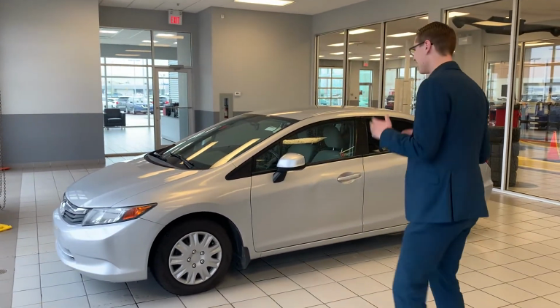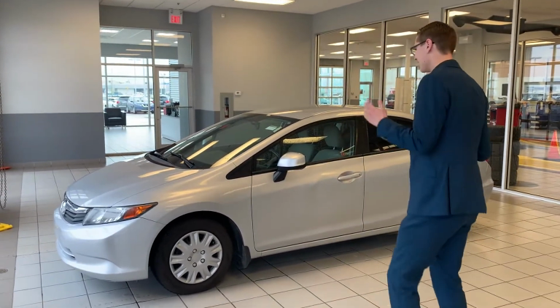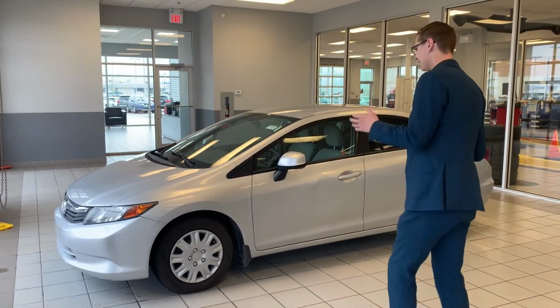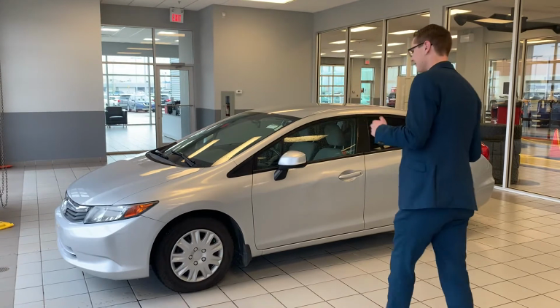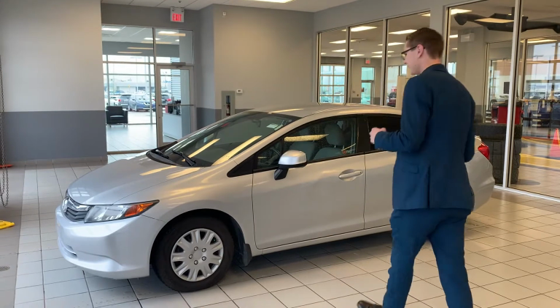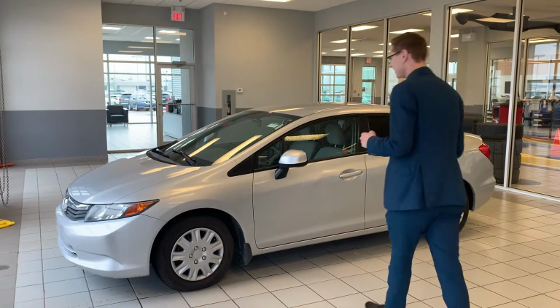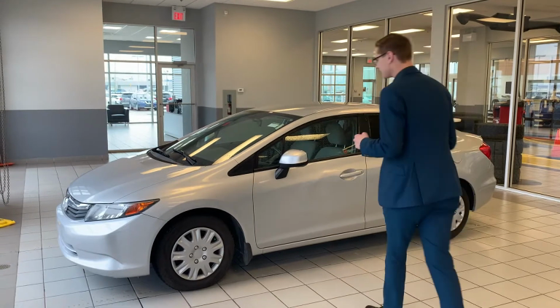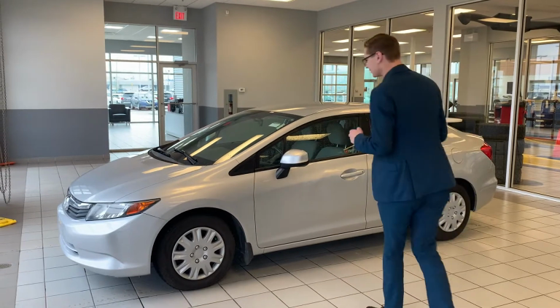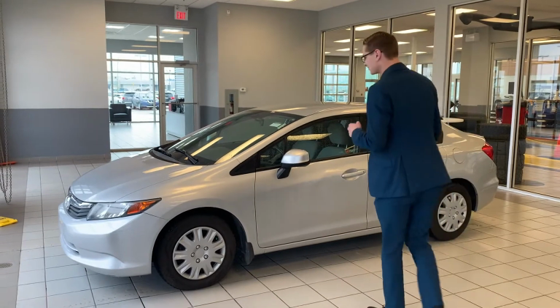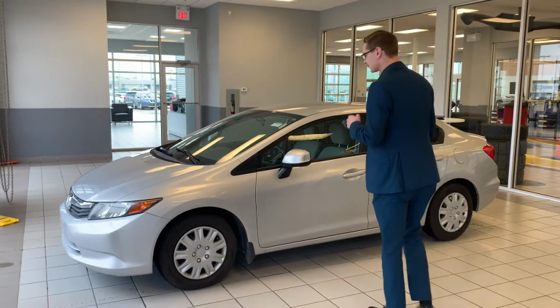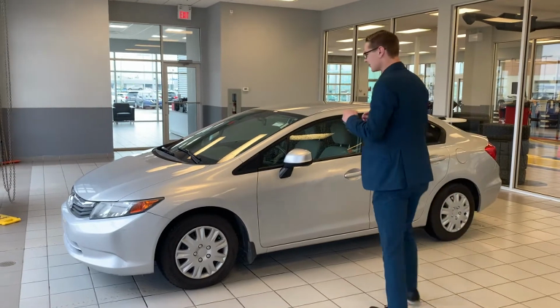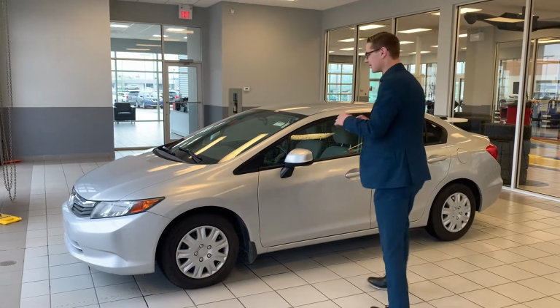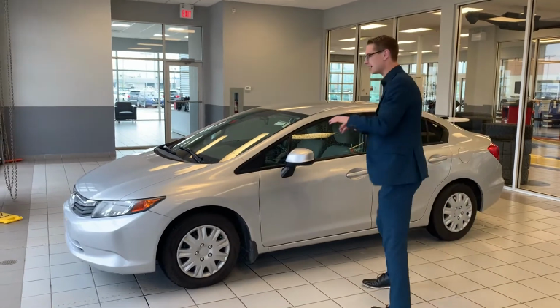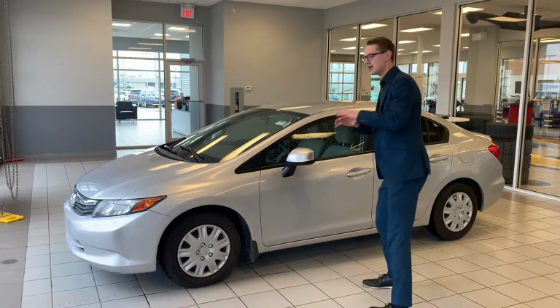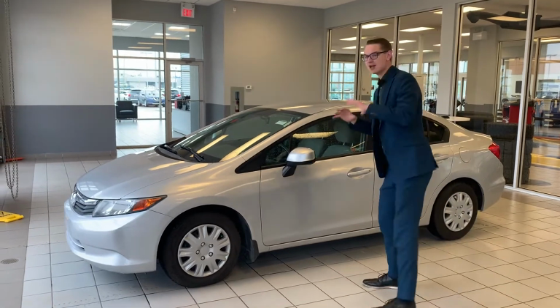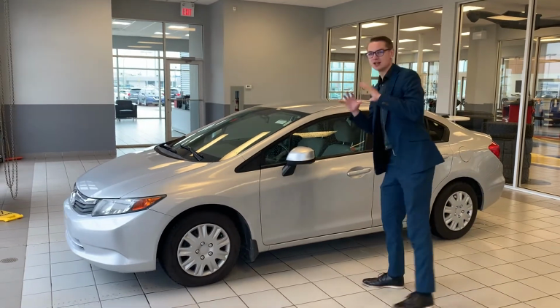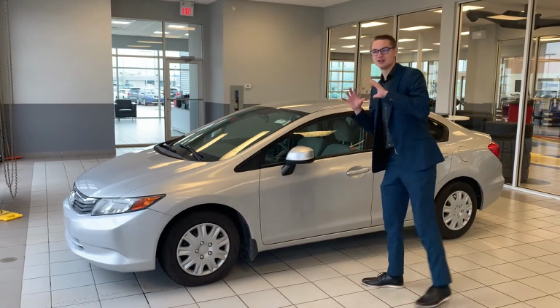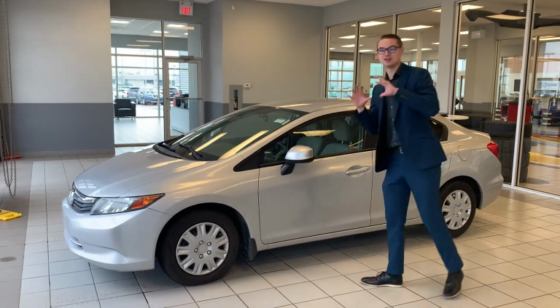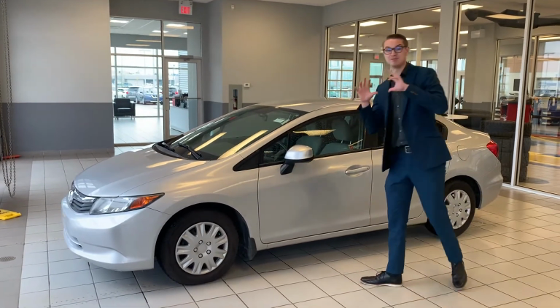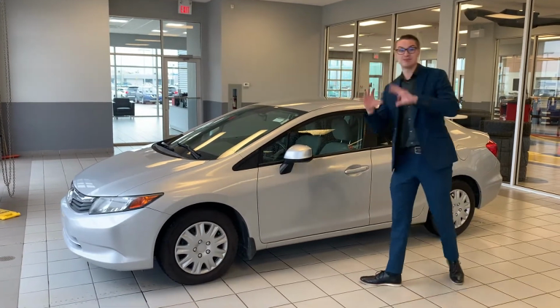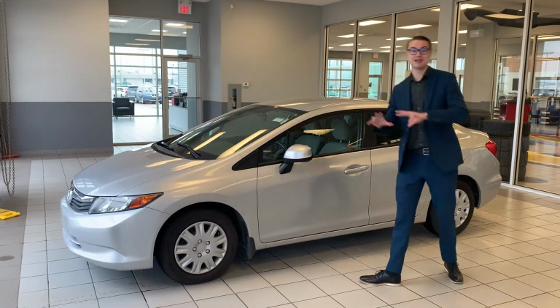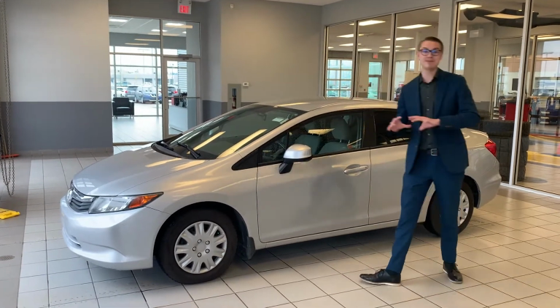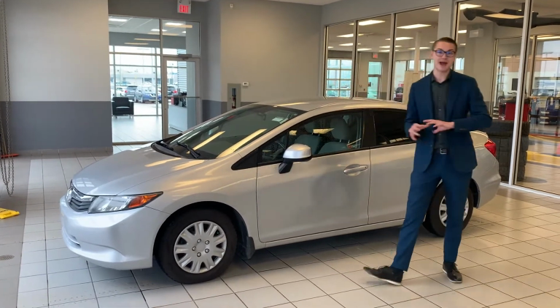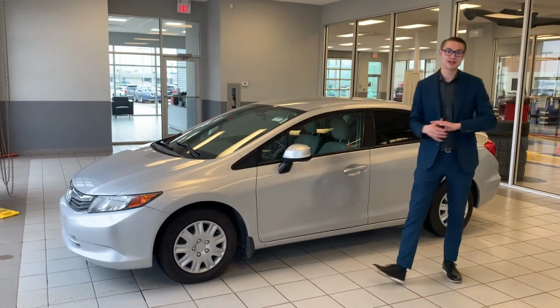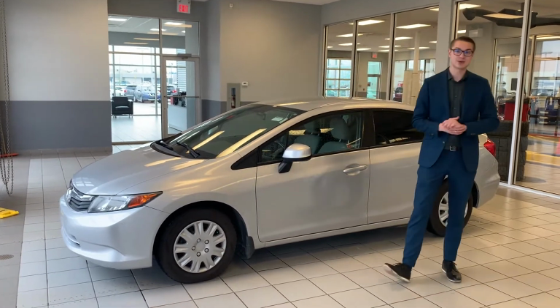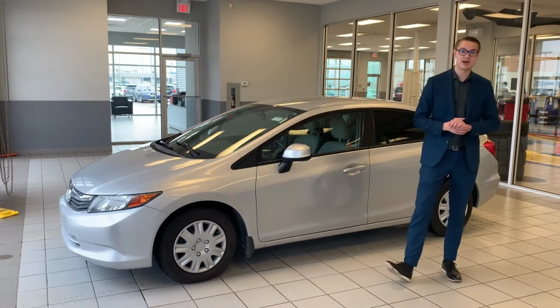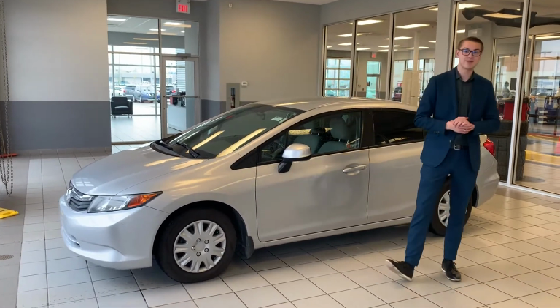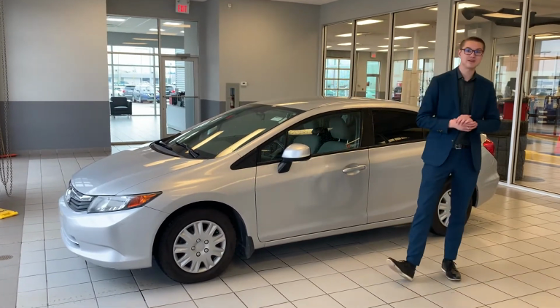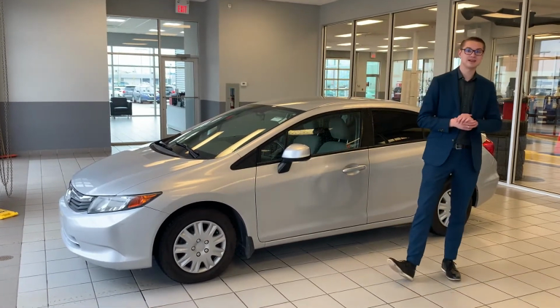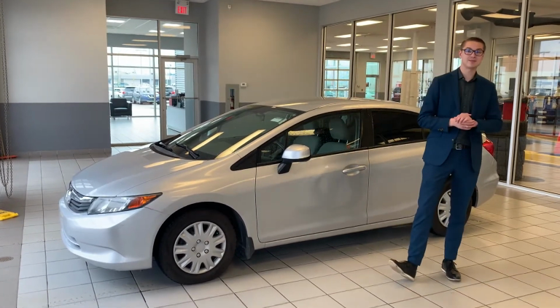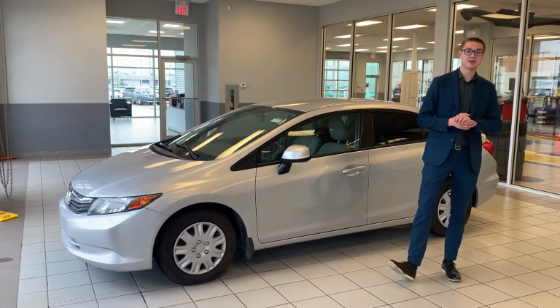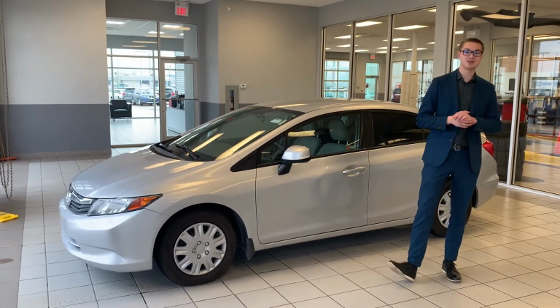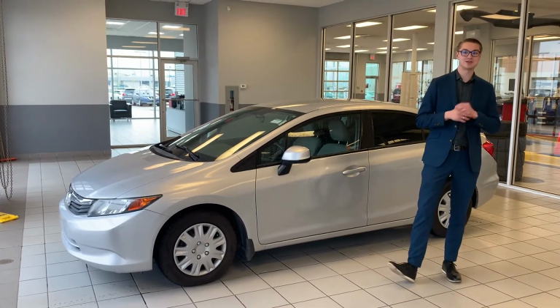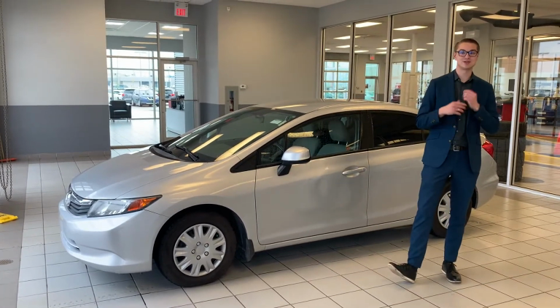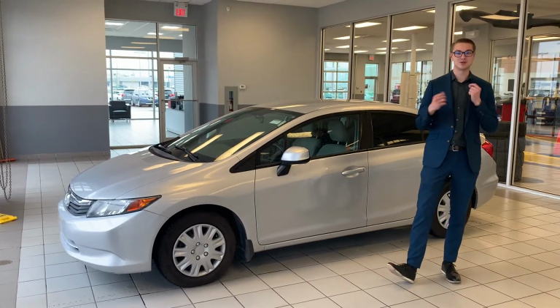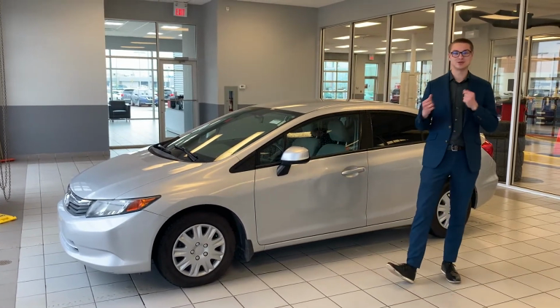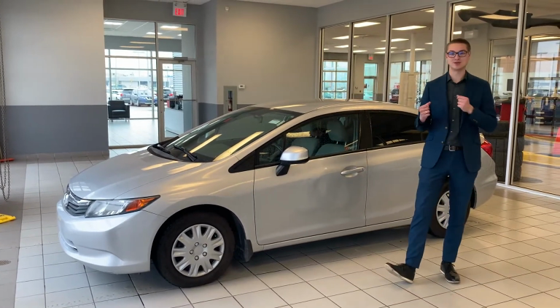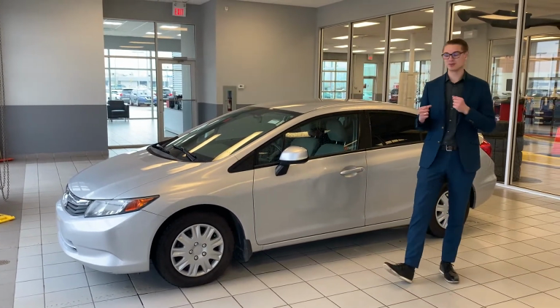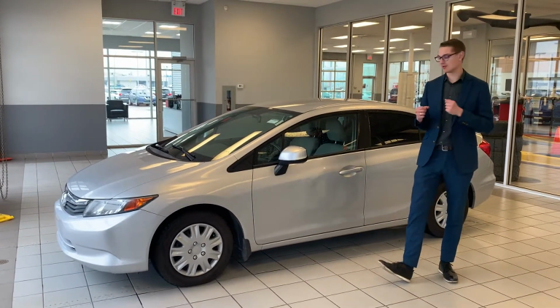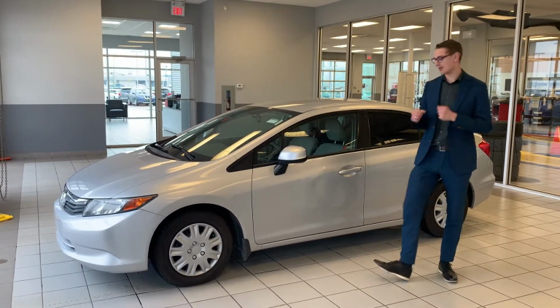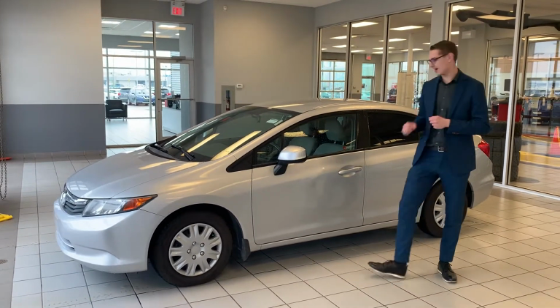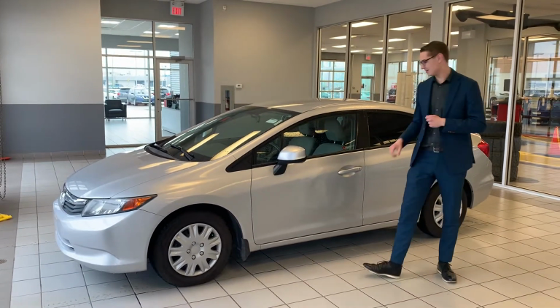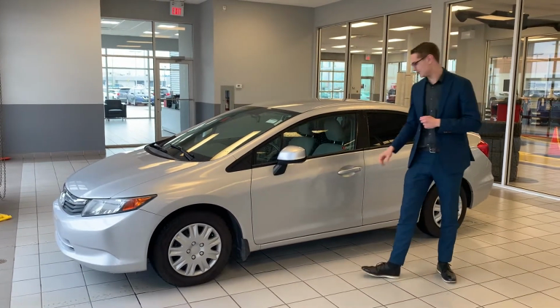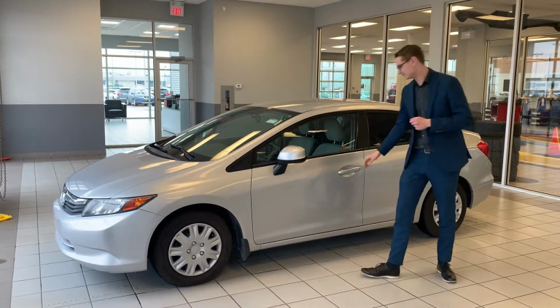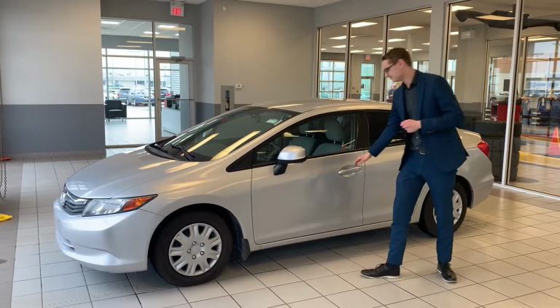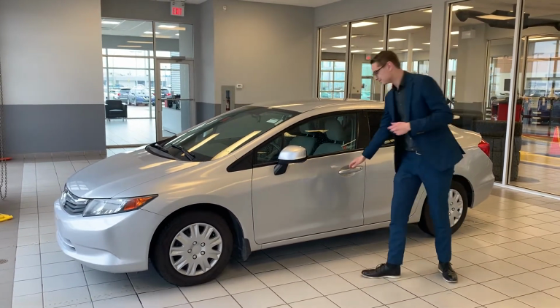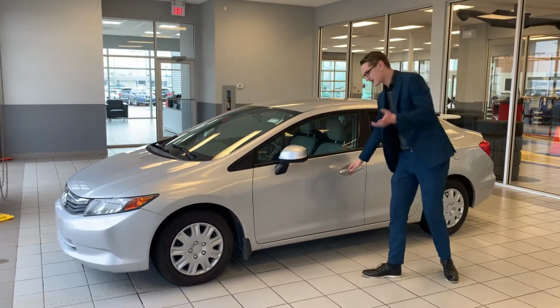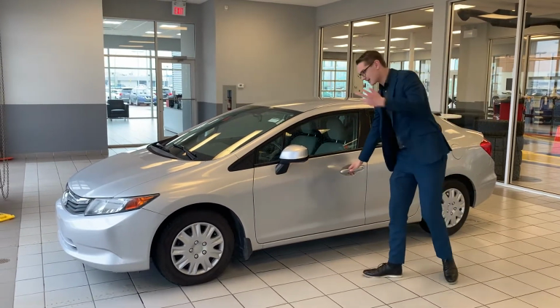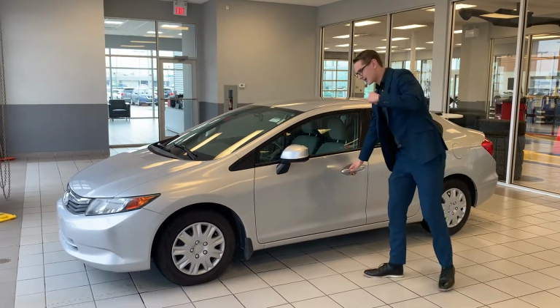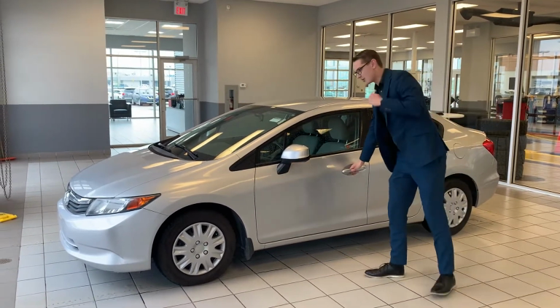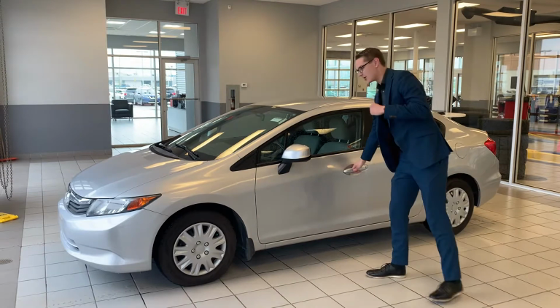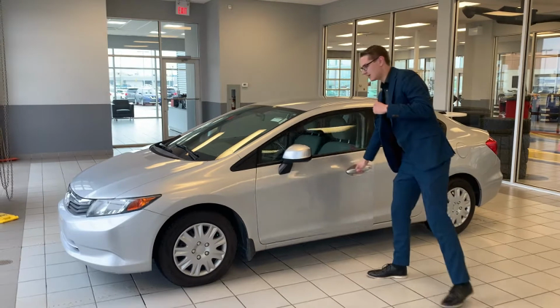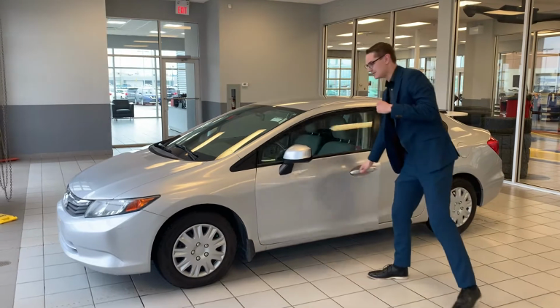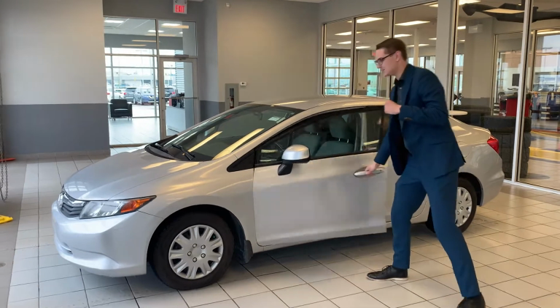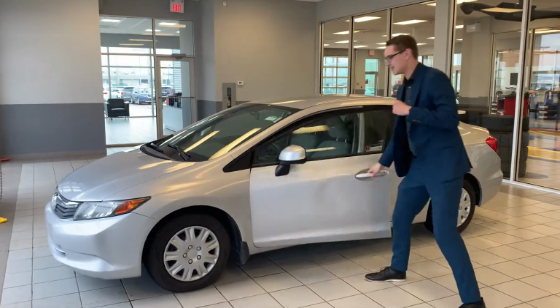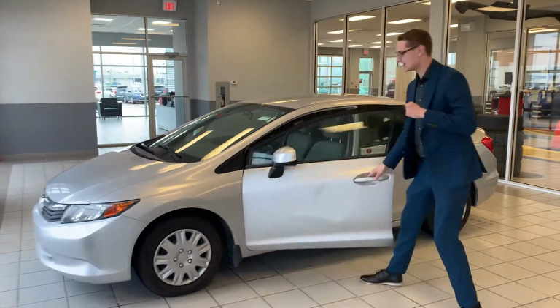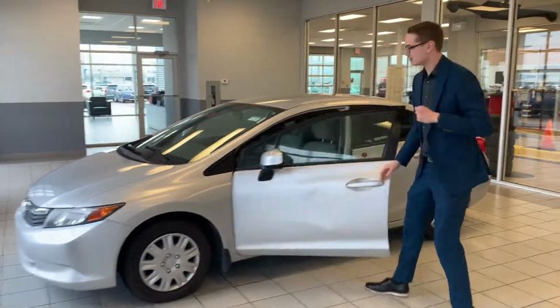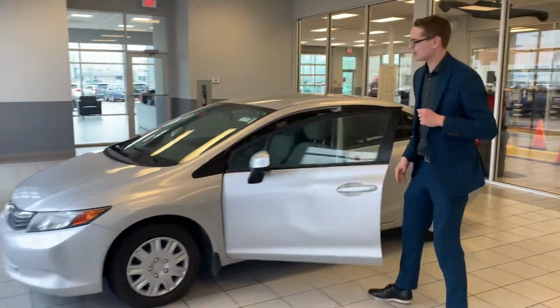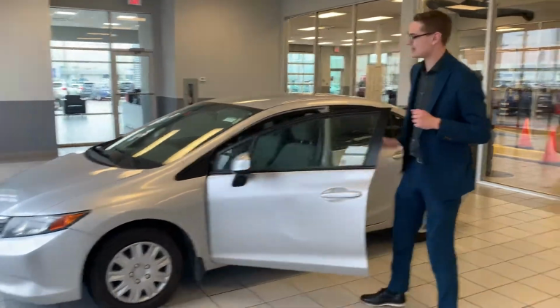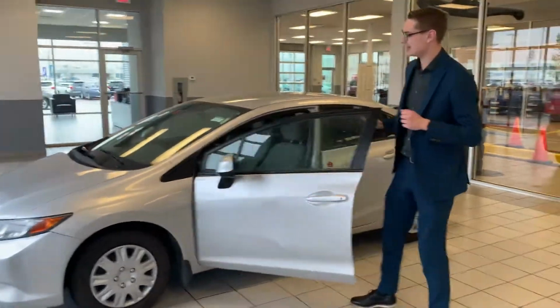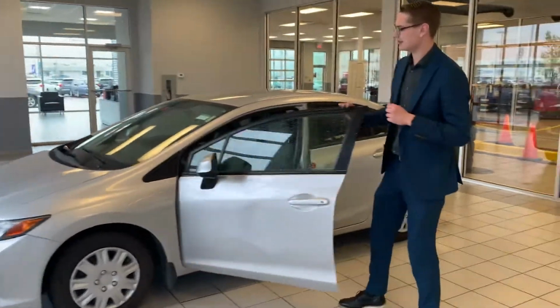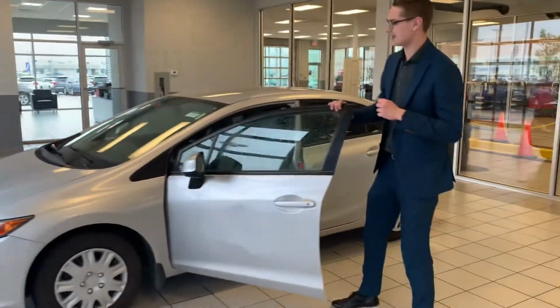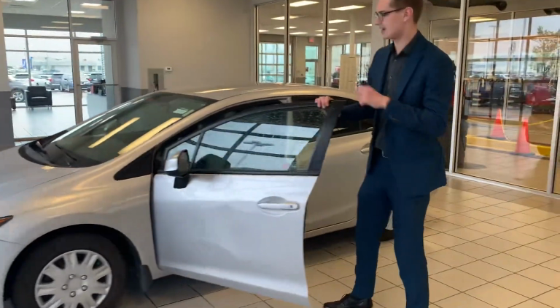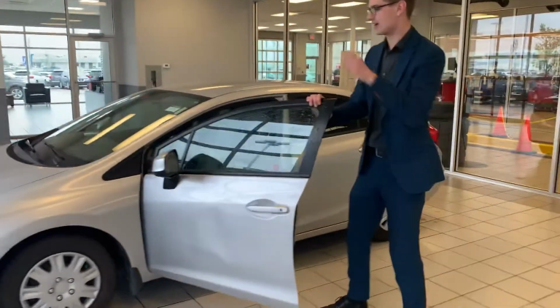Now this vehicle is great. It did pass the ANPIC inspection so it's super reliable. Come on and take a look at the inside here.